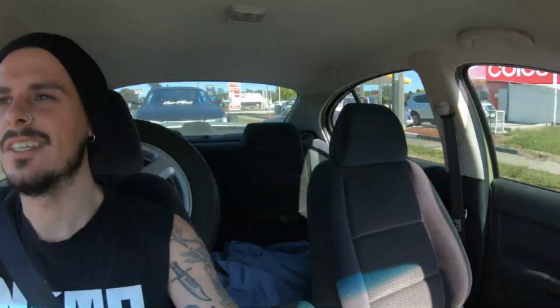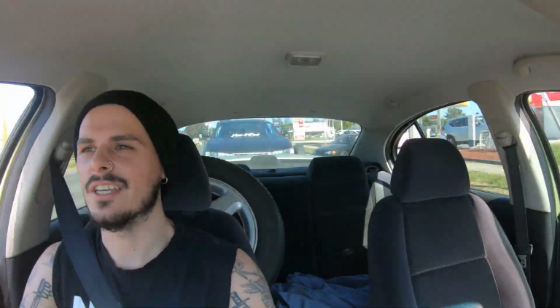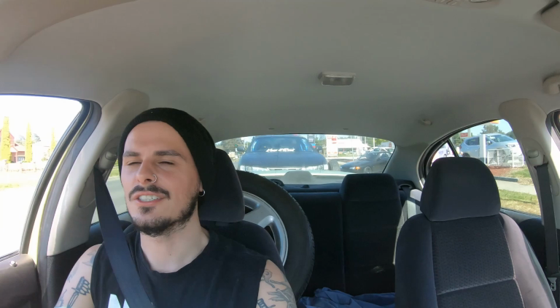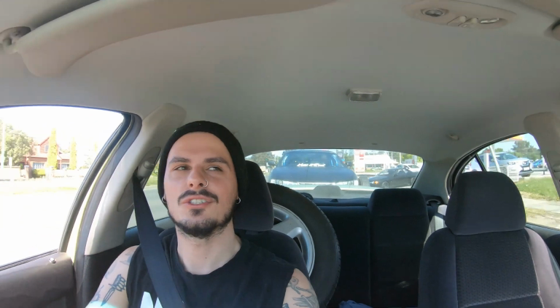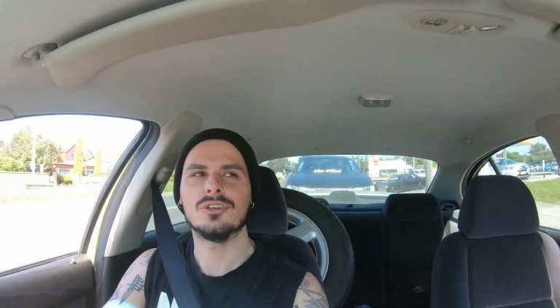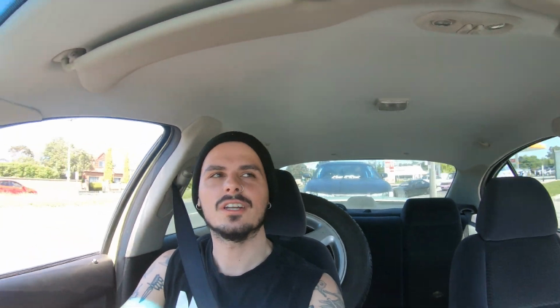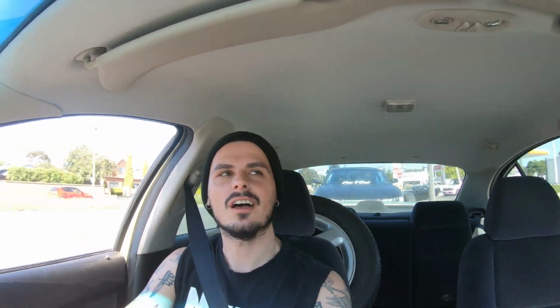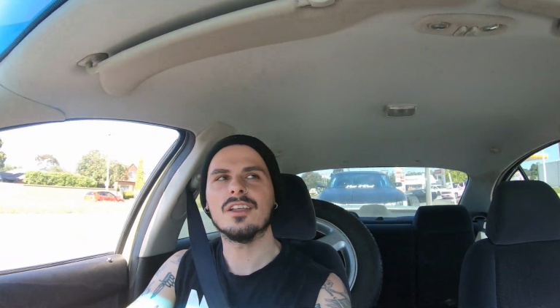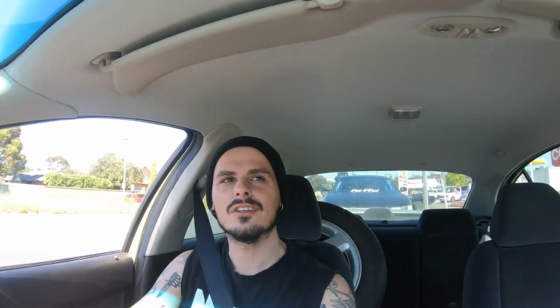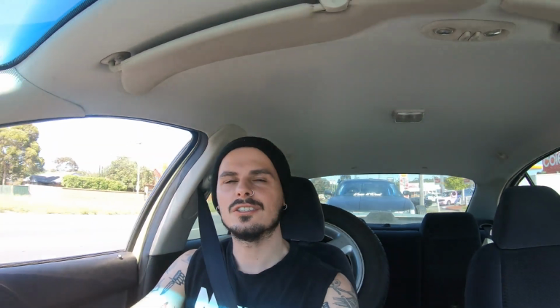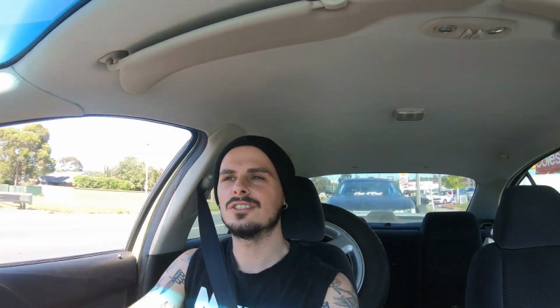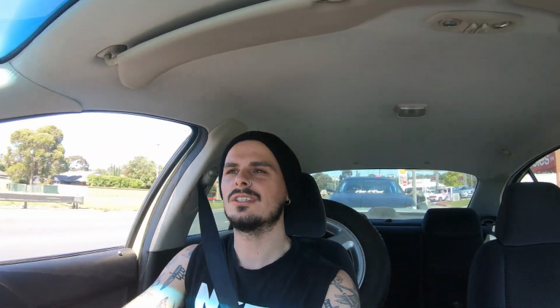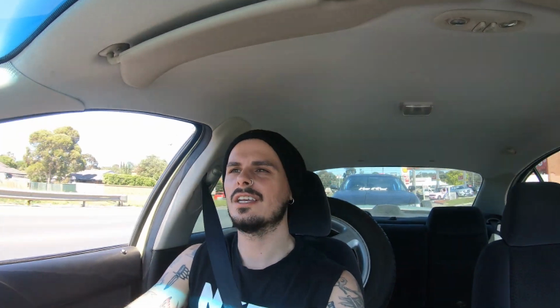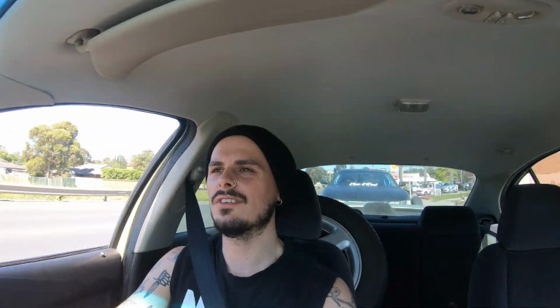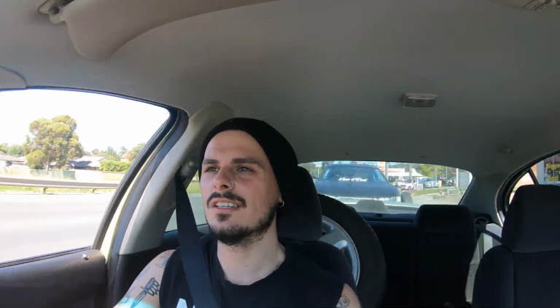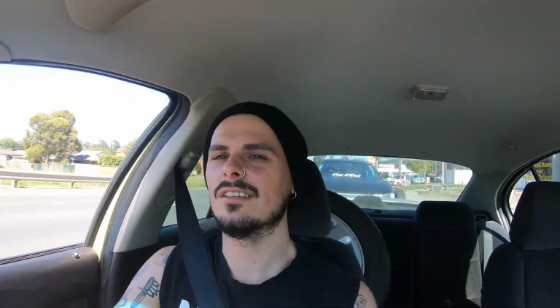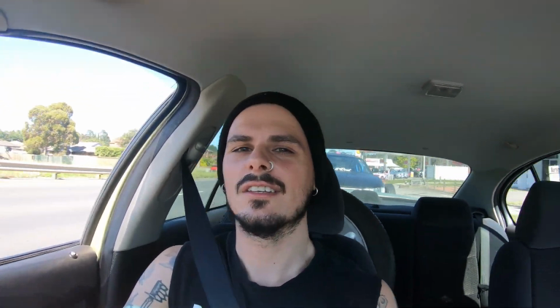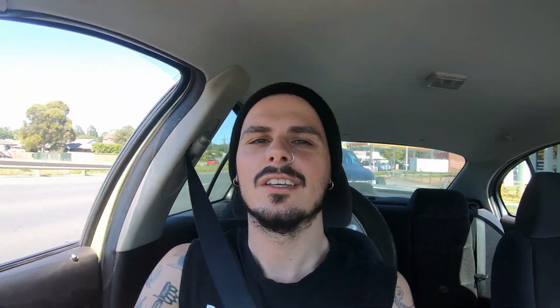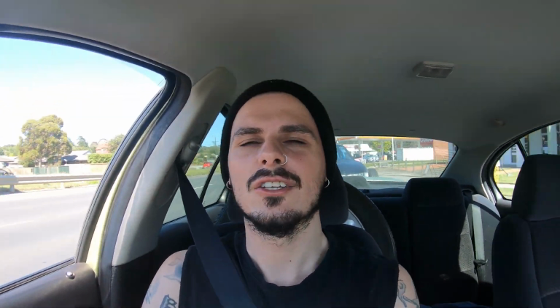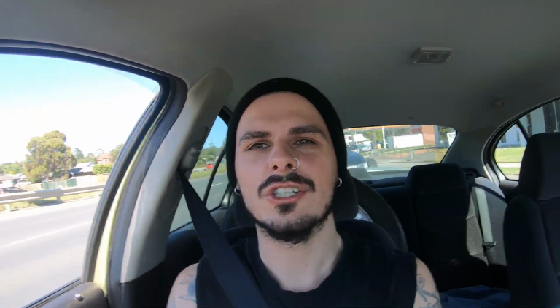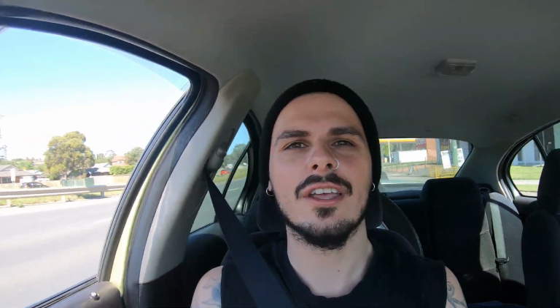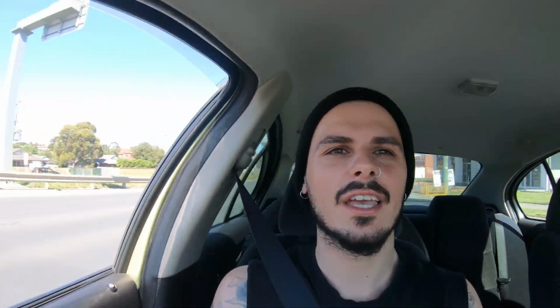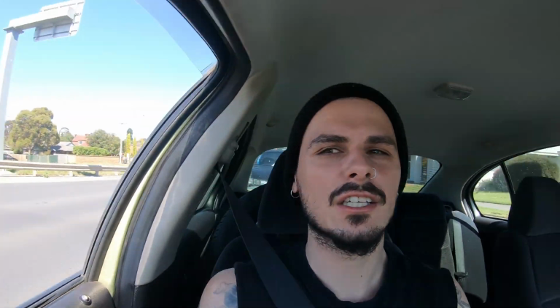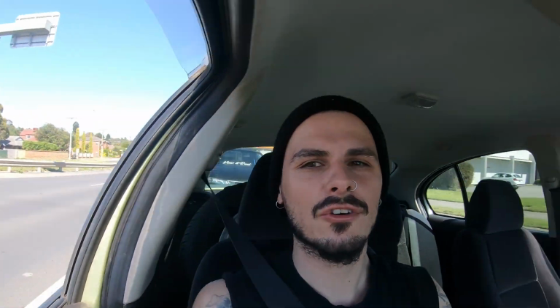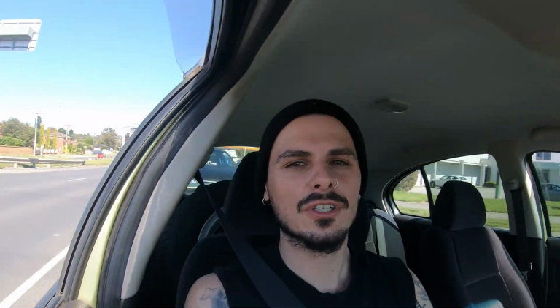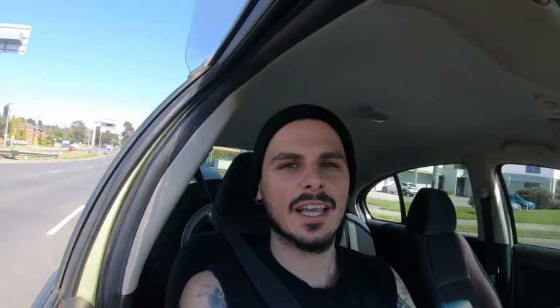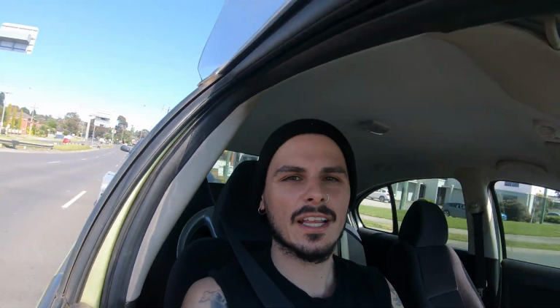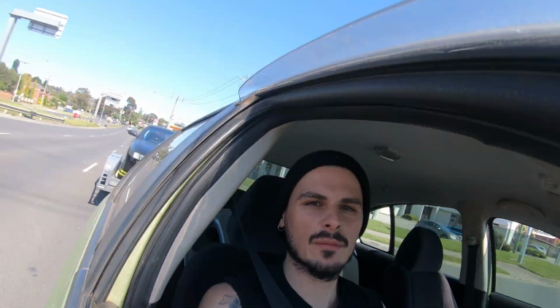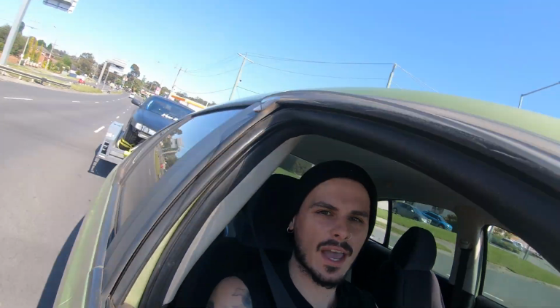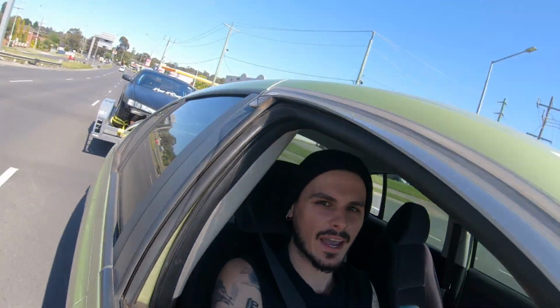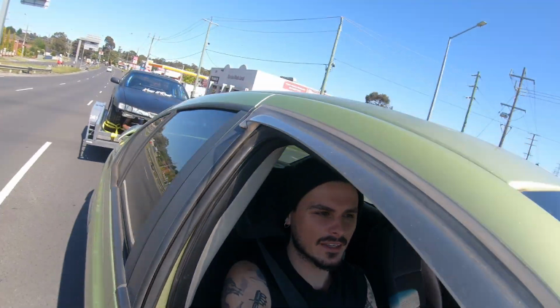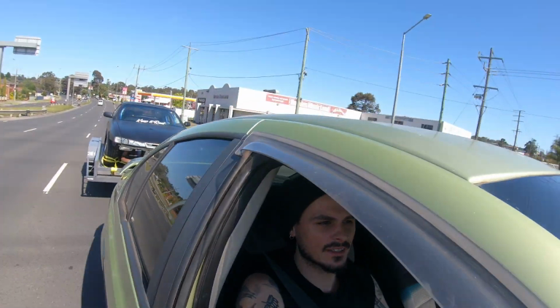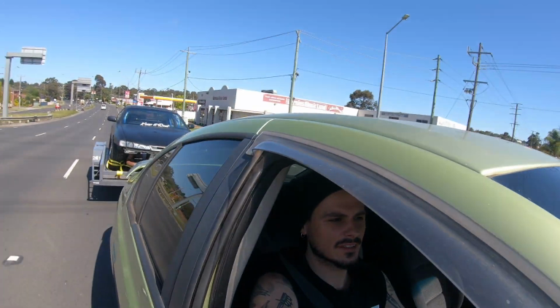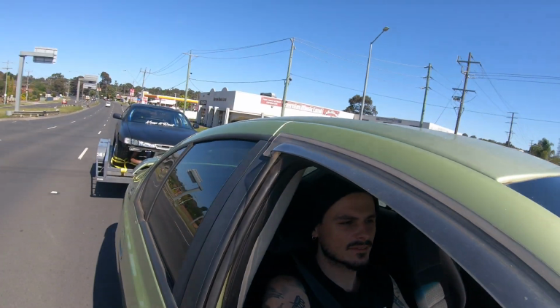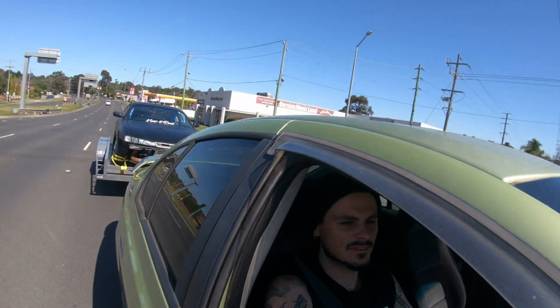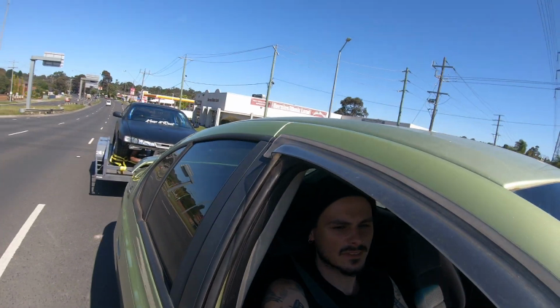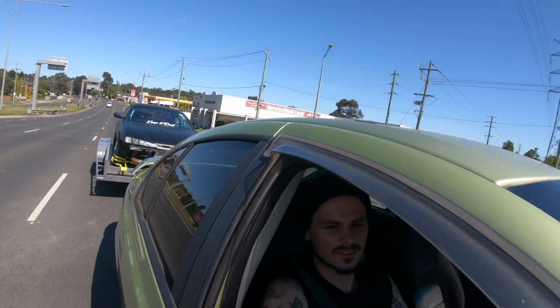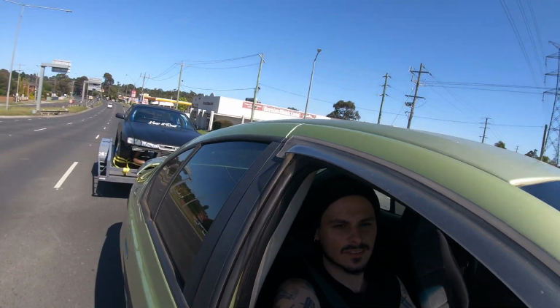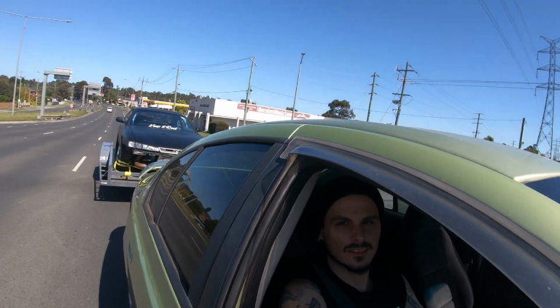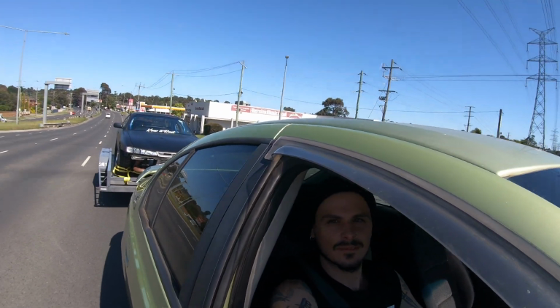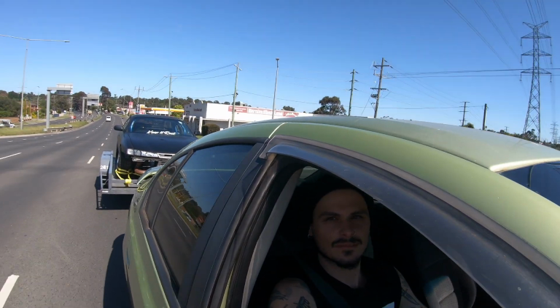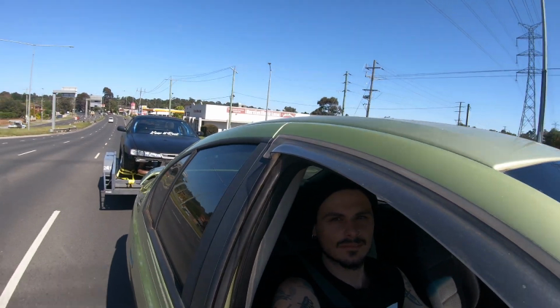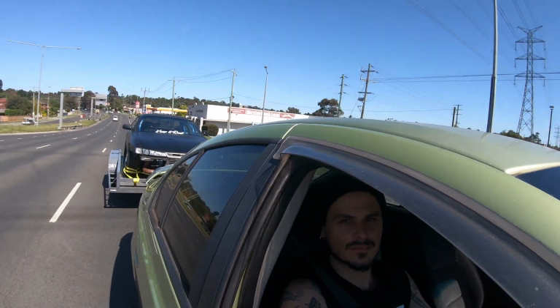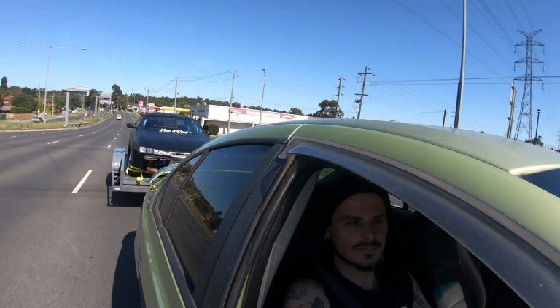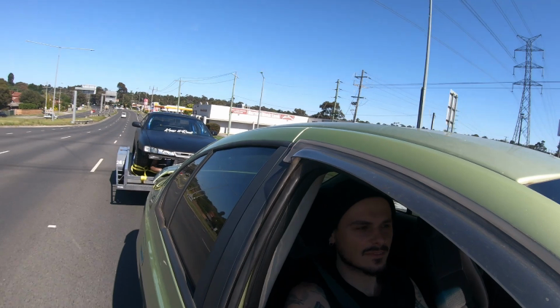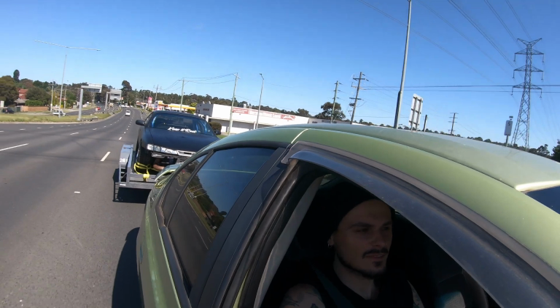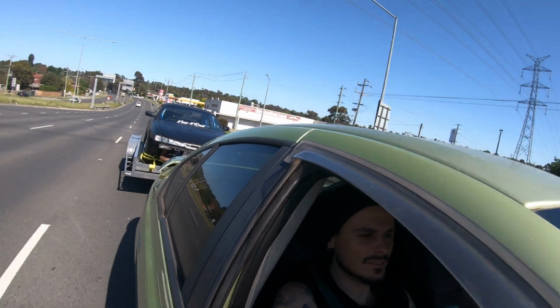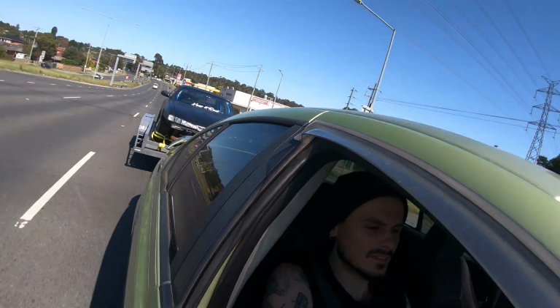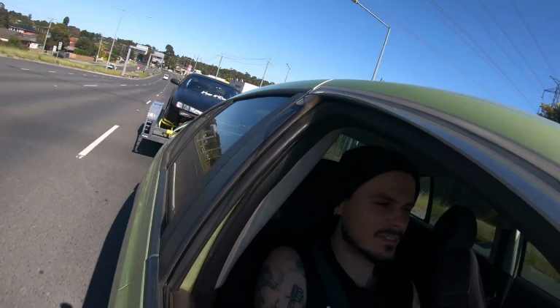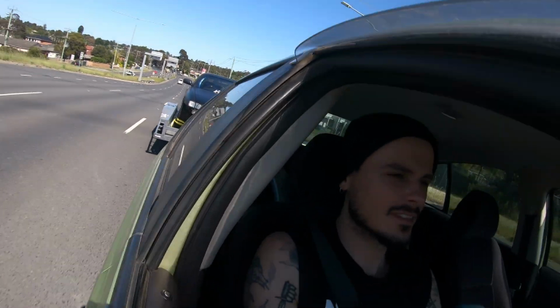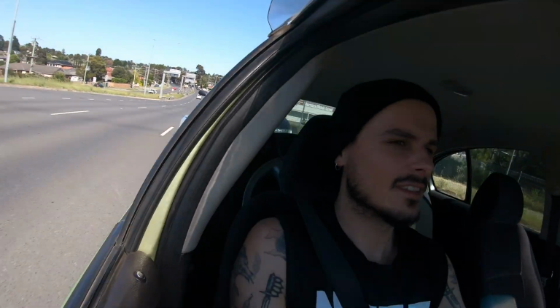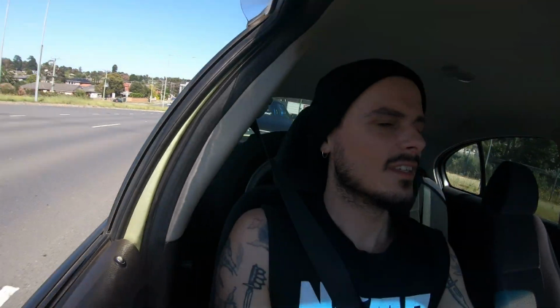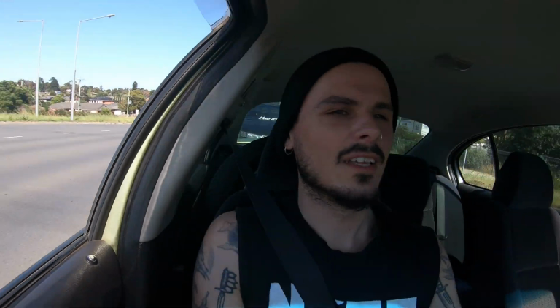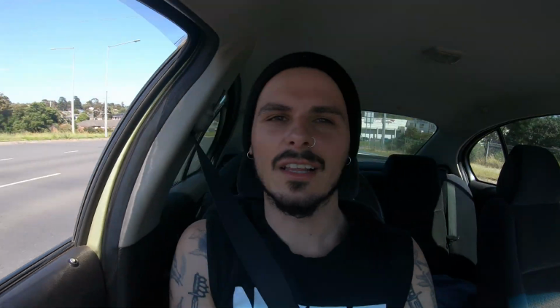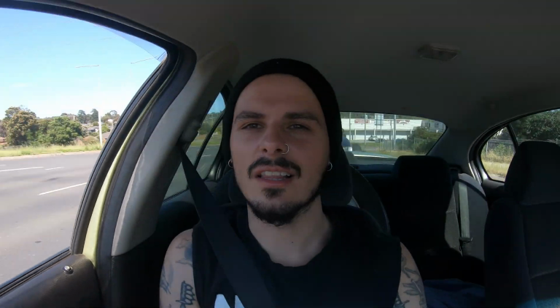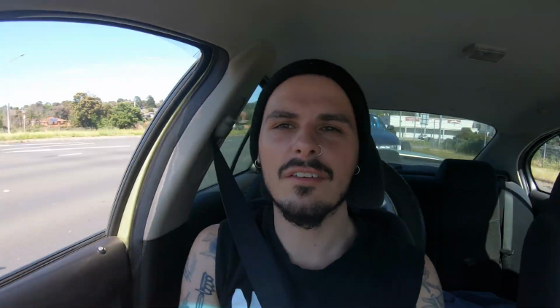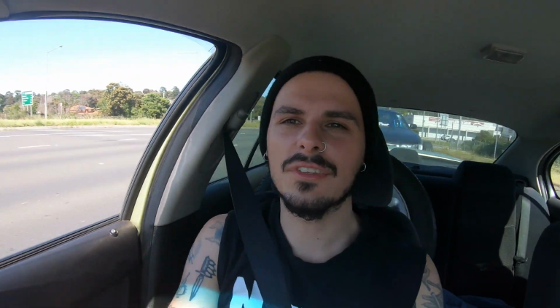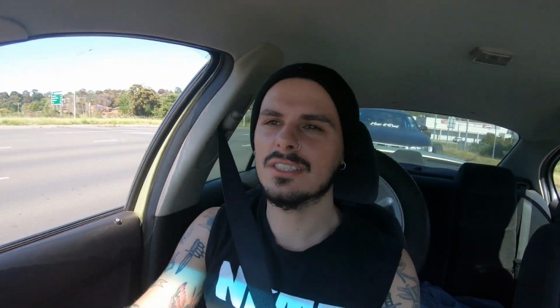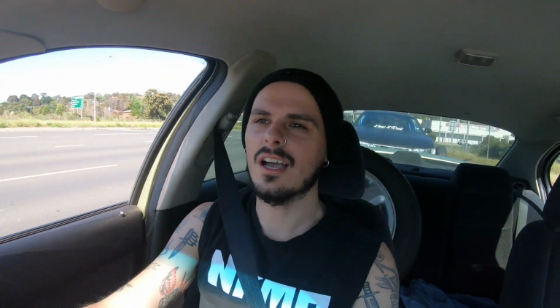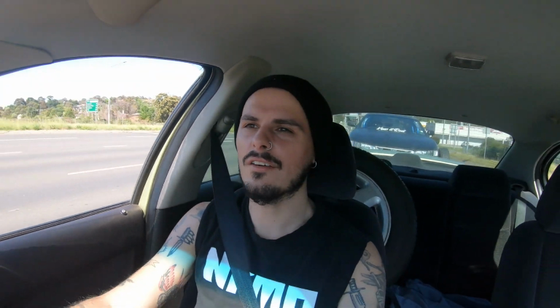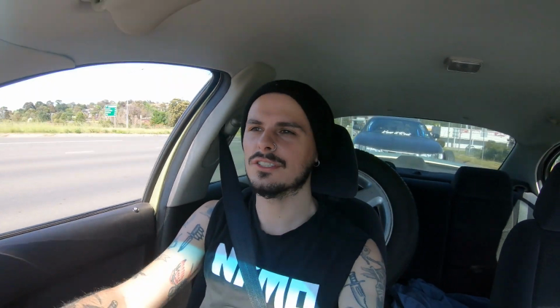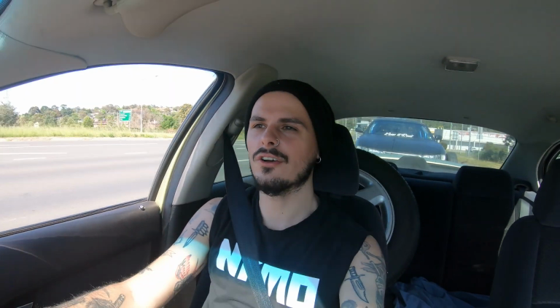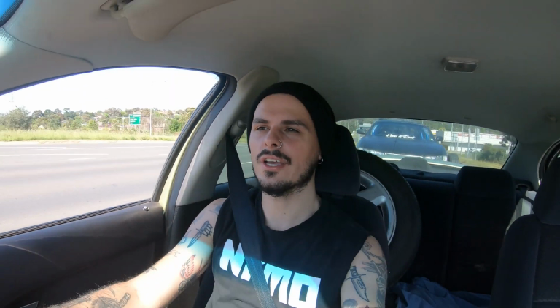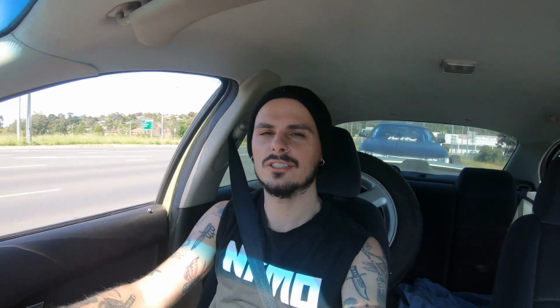Let's film the R32 leaving and then show you the S14. Love this car for towing.